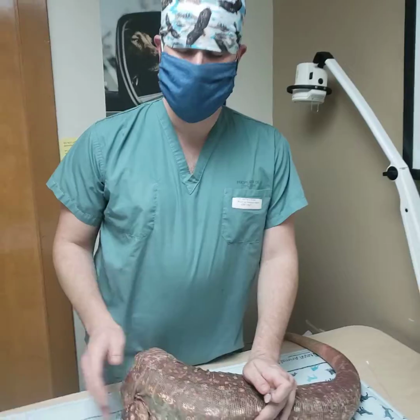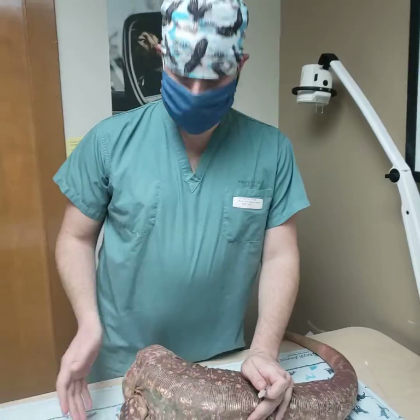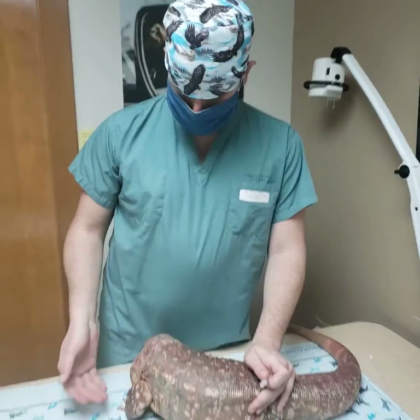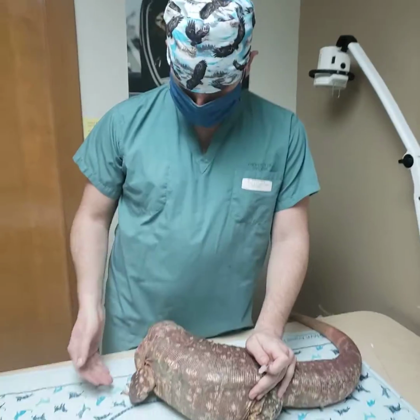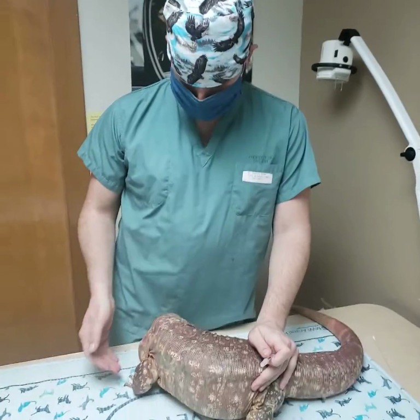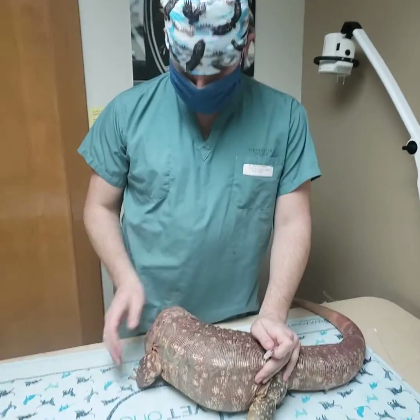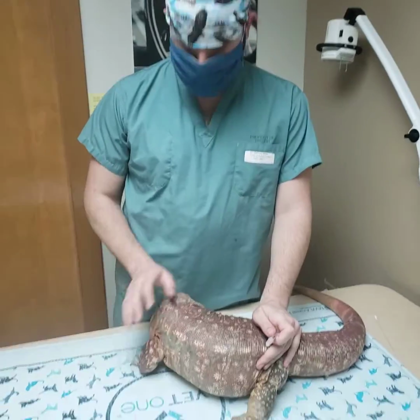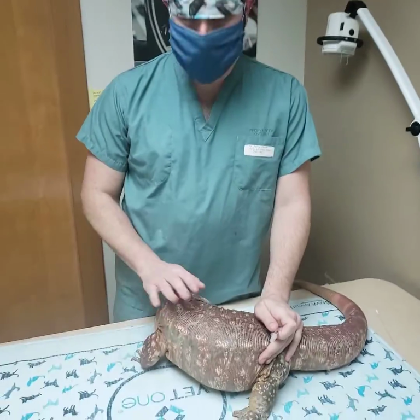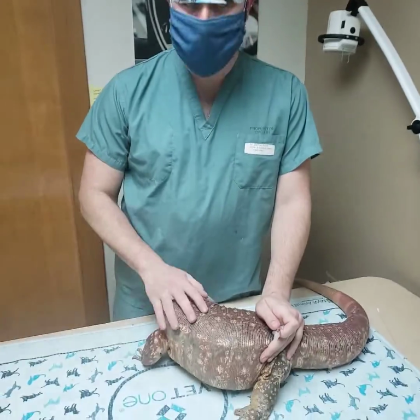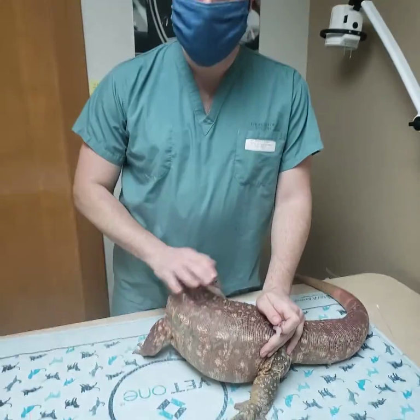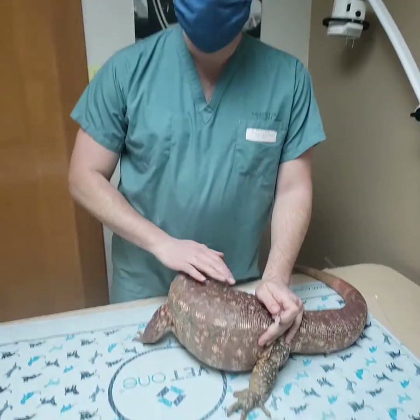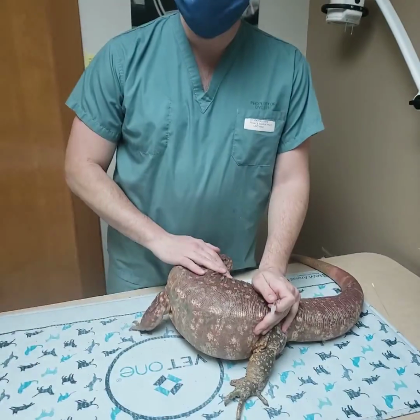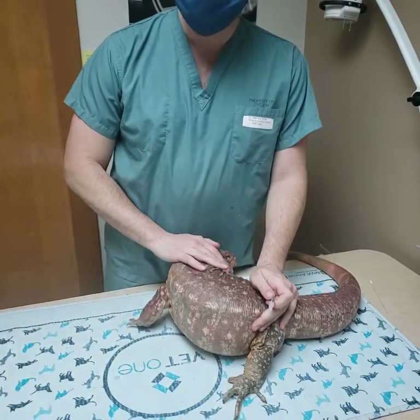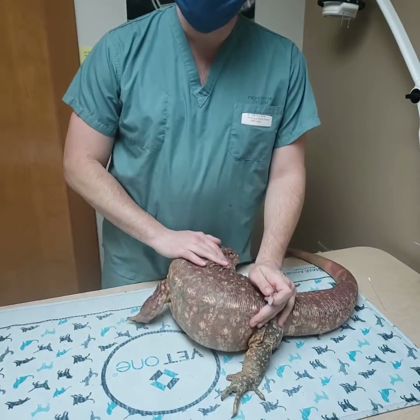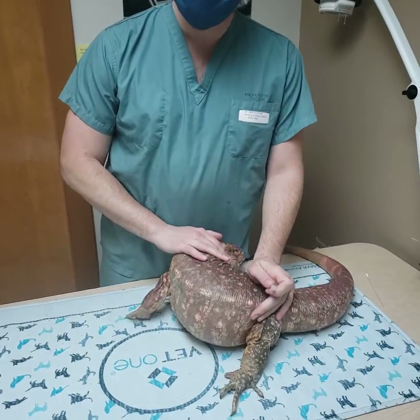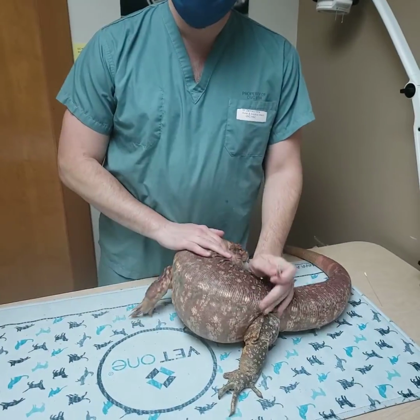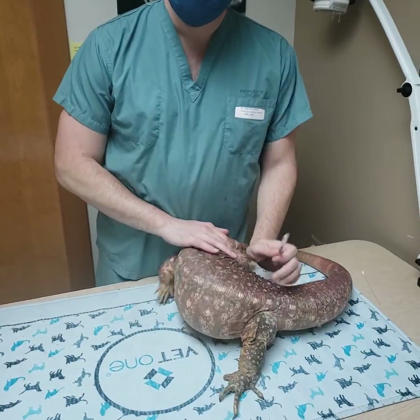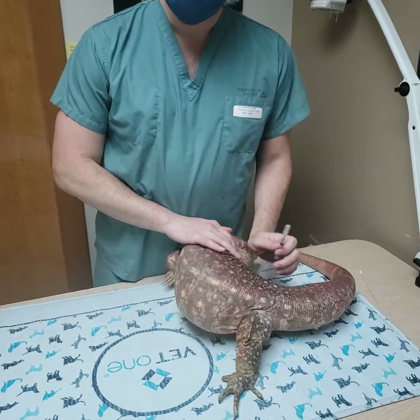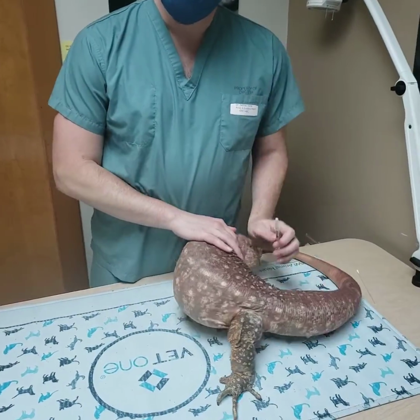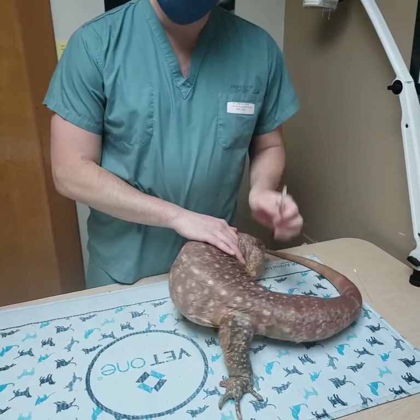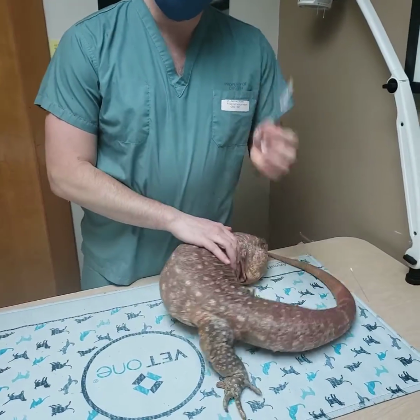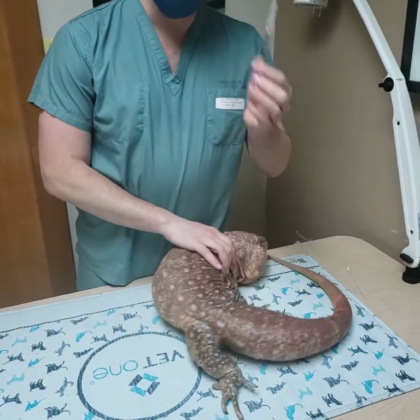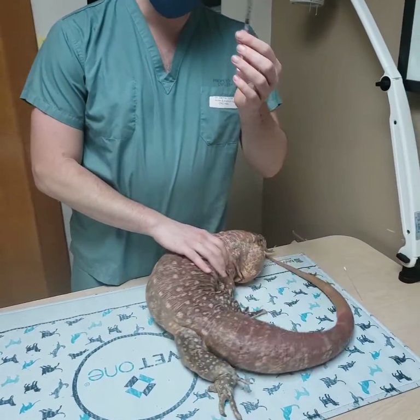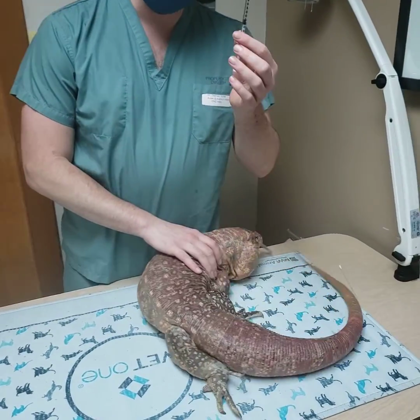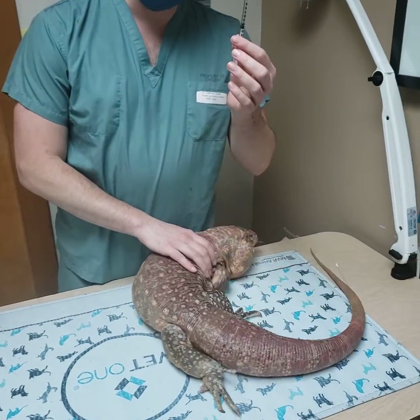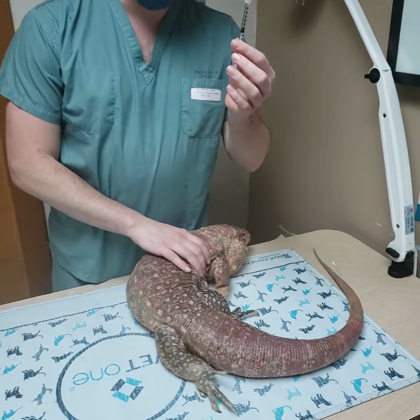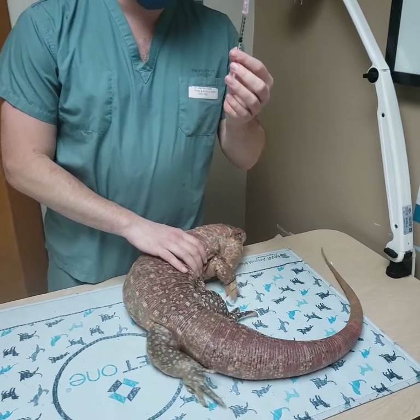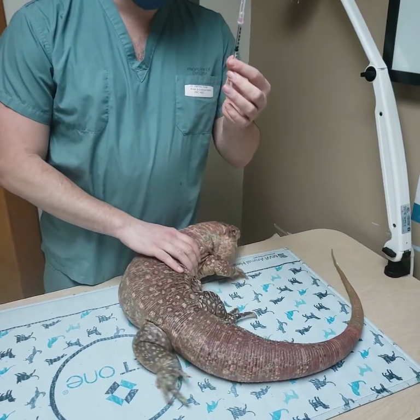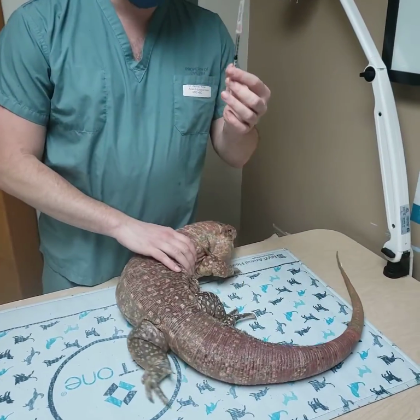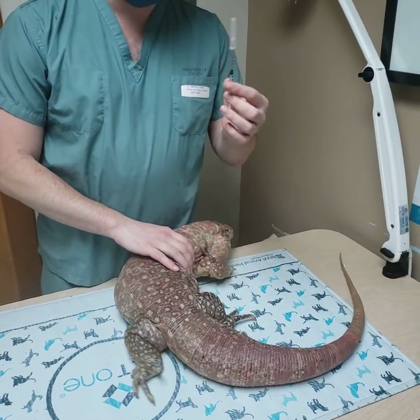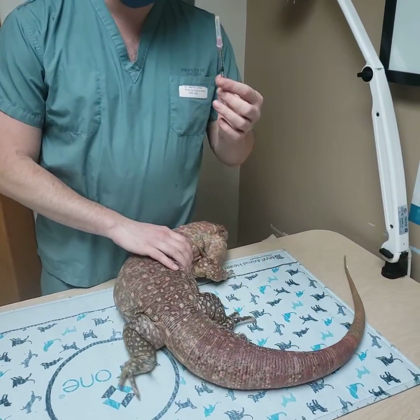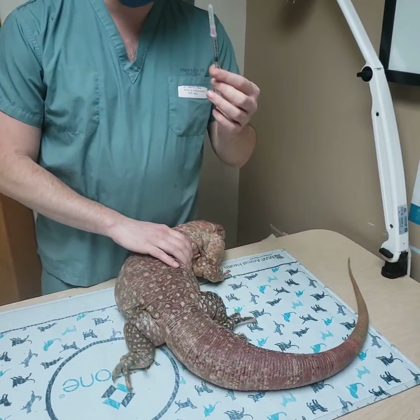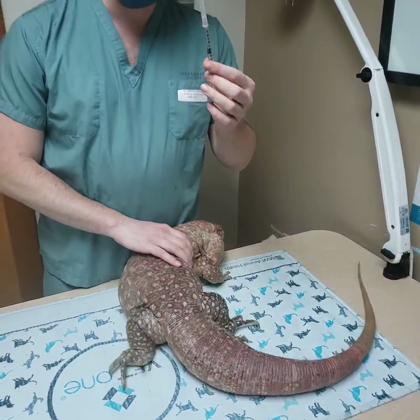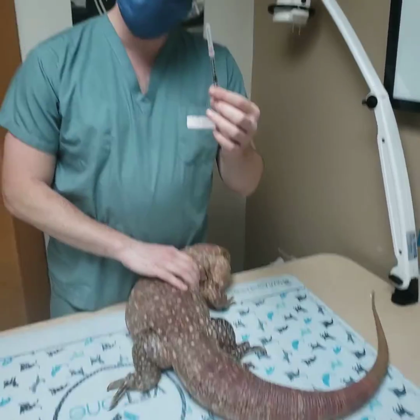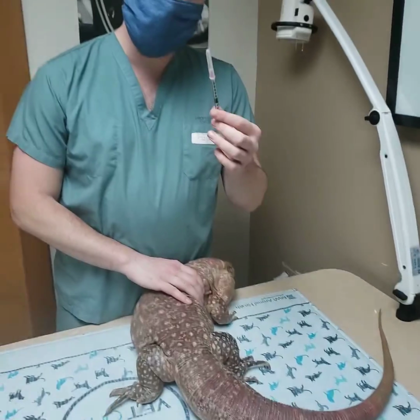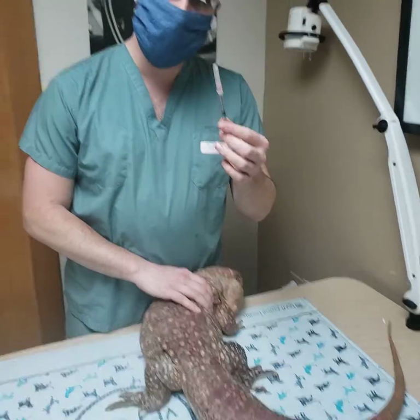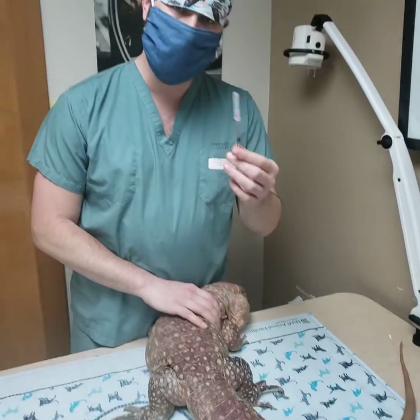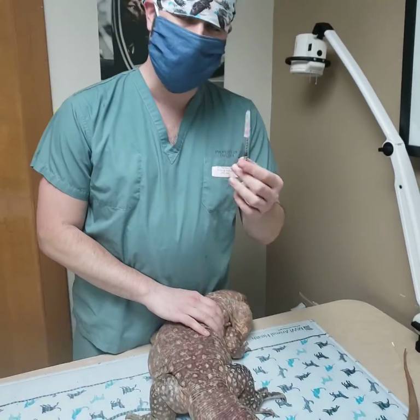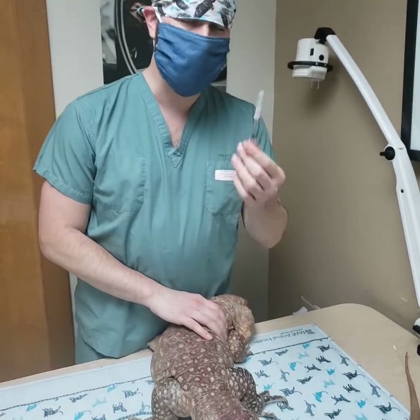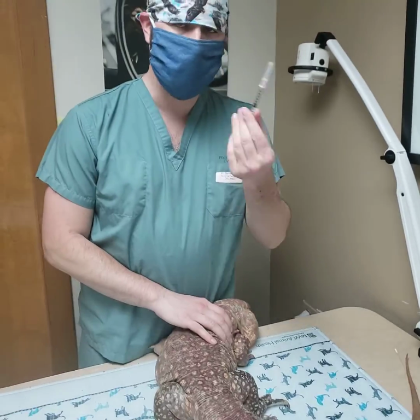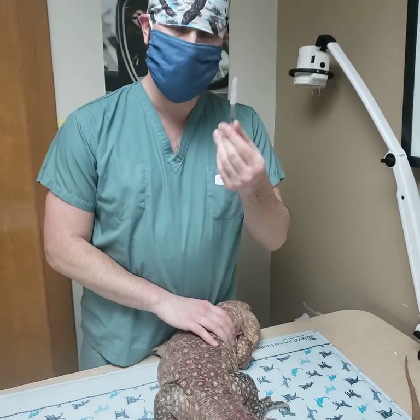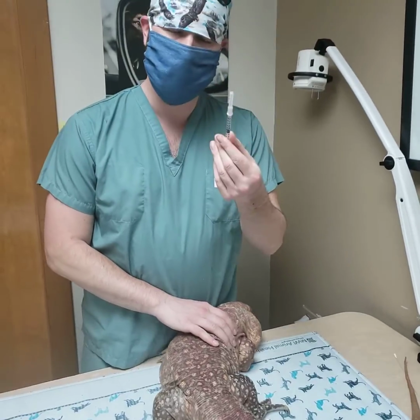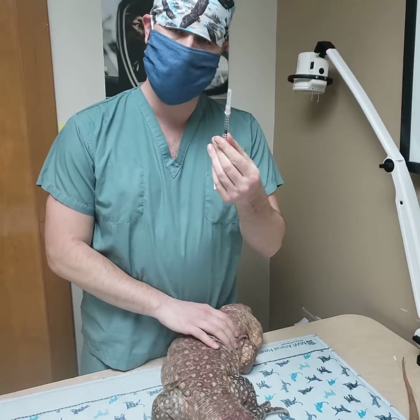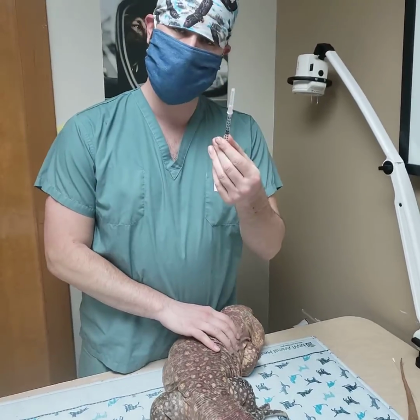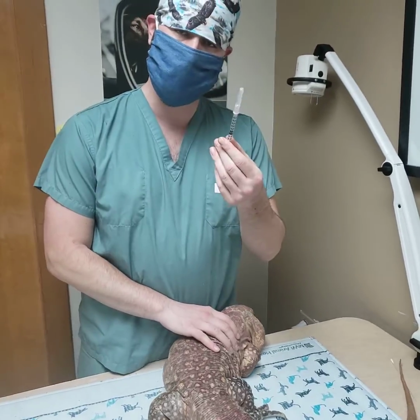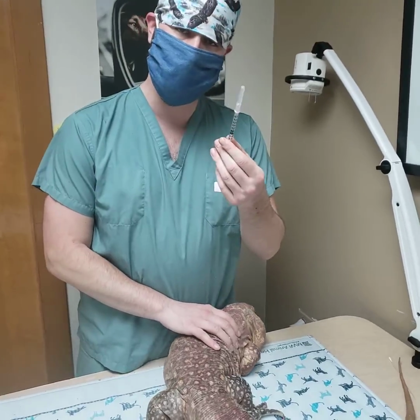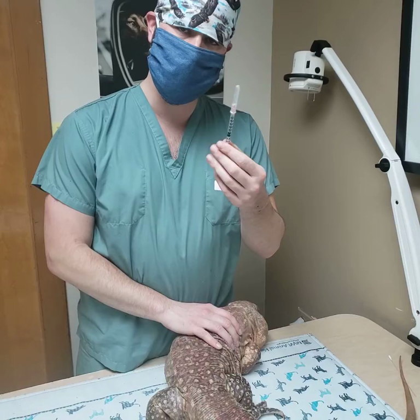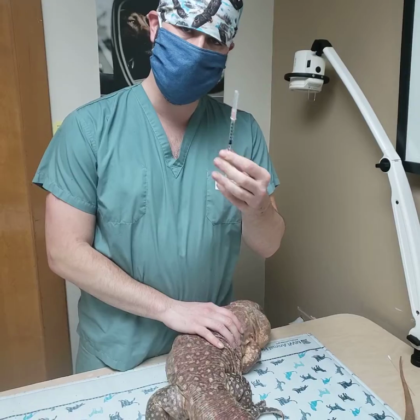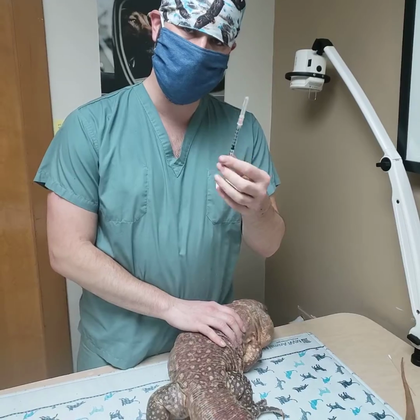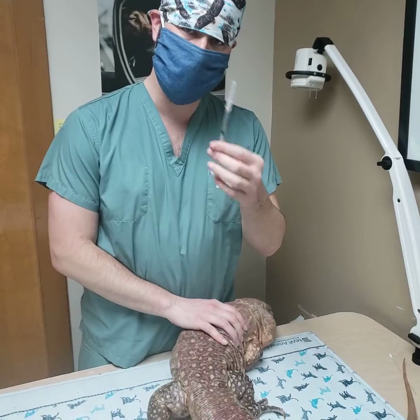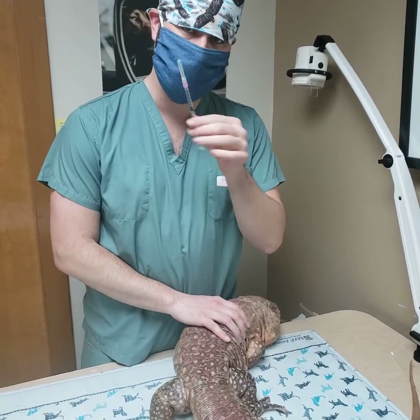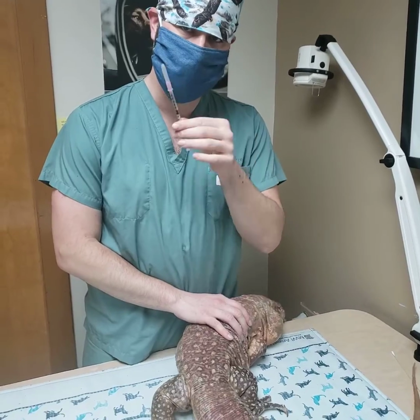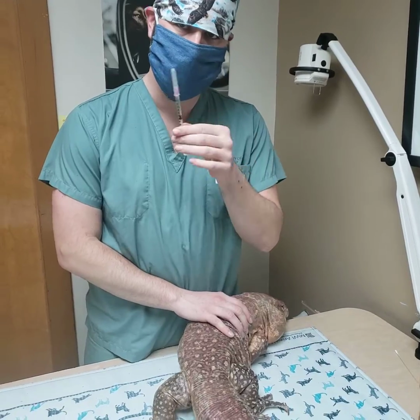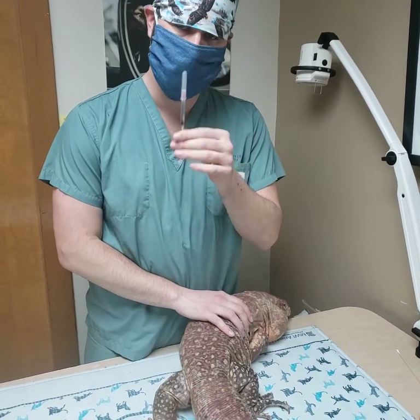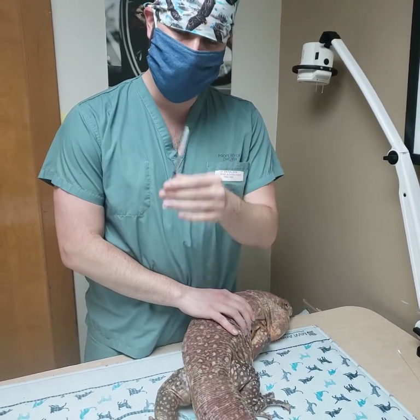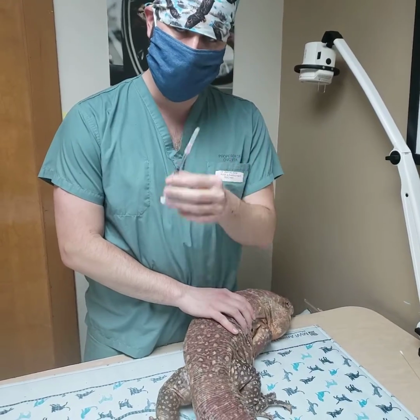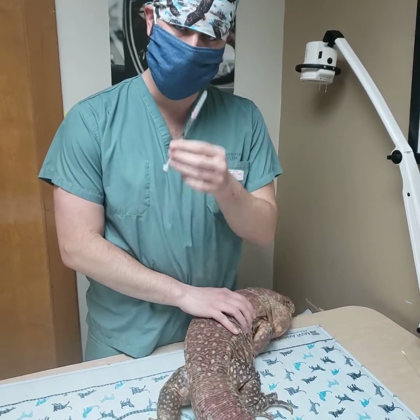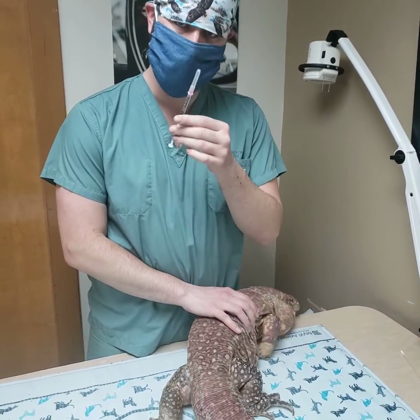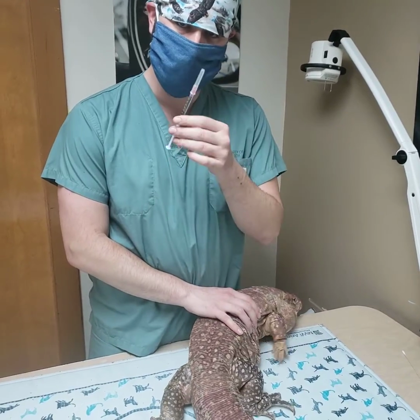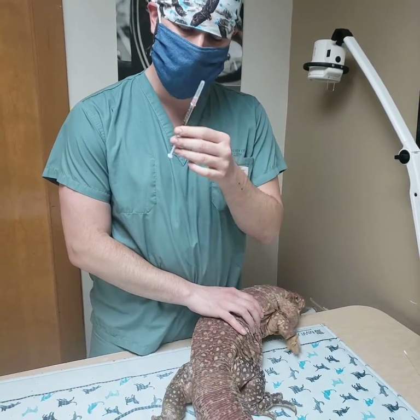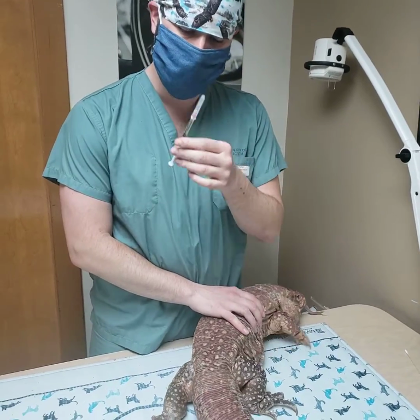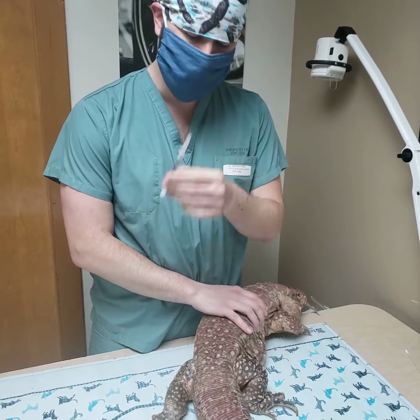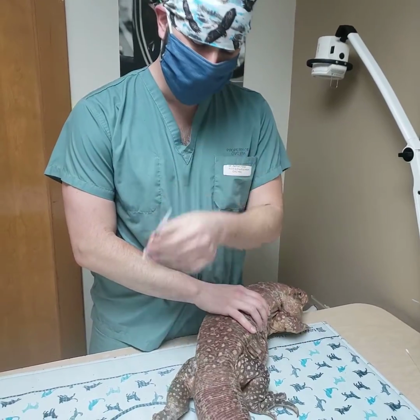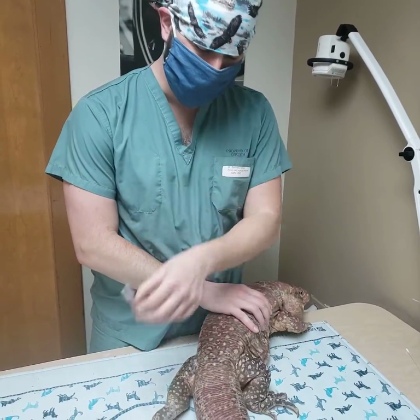This is Dr. Klein with Smaug here. We're going to demonstrate how to give a subcutaneous or intramuscular injection of Fortas, which is an antibiotic.